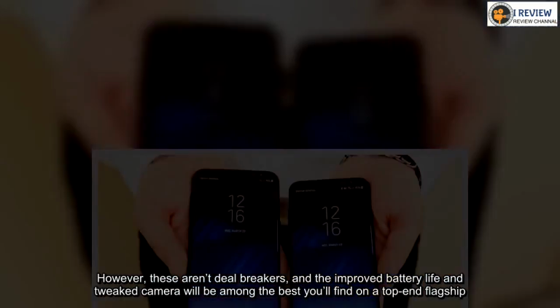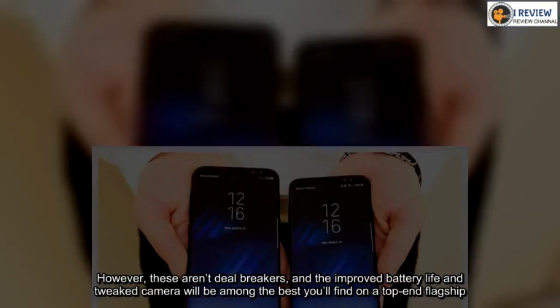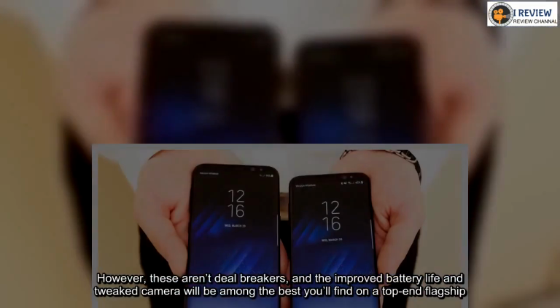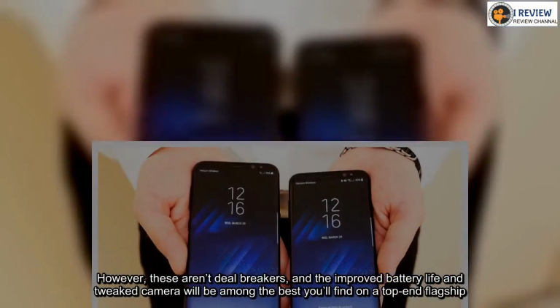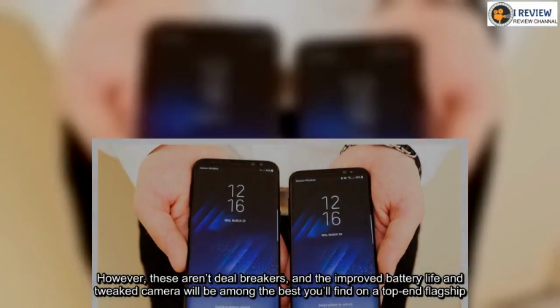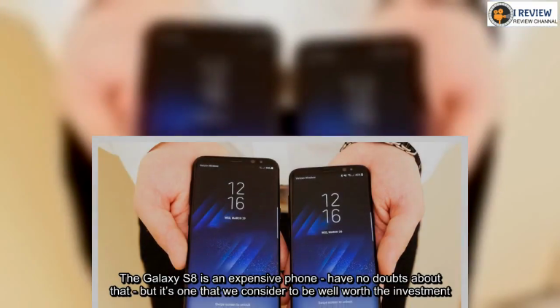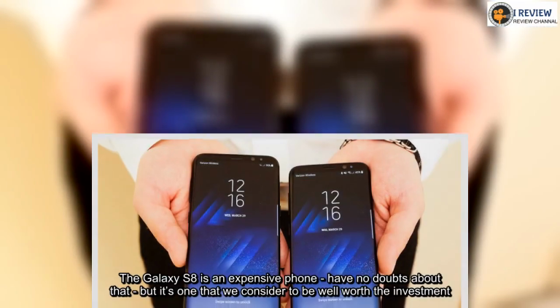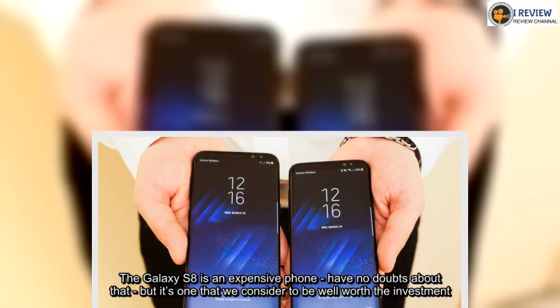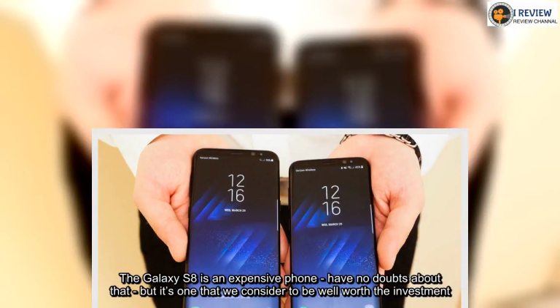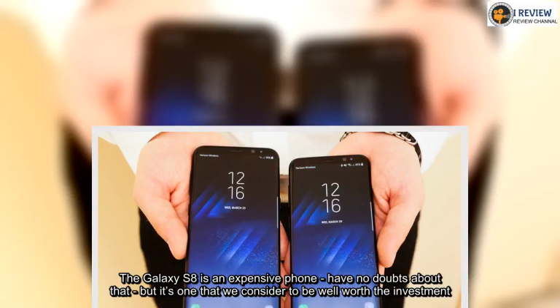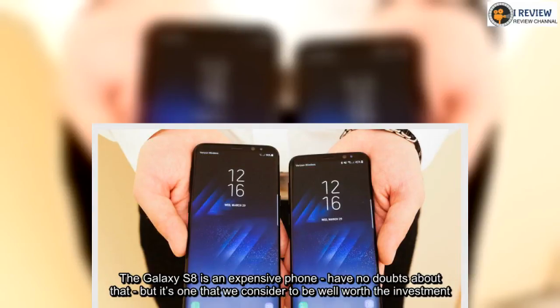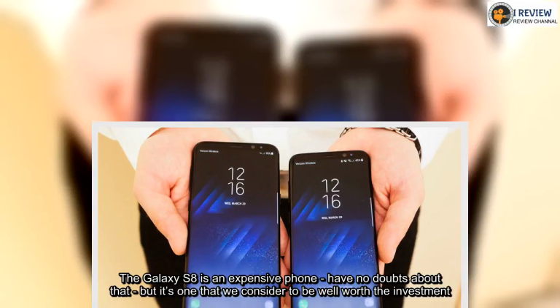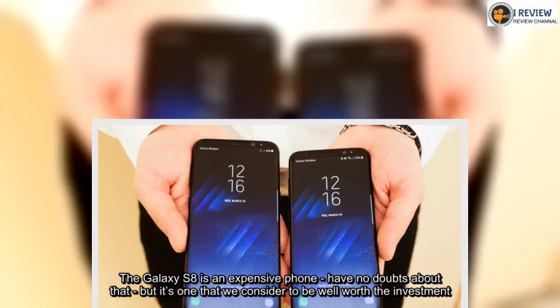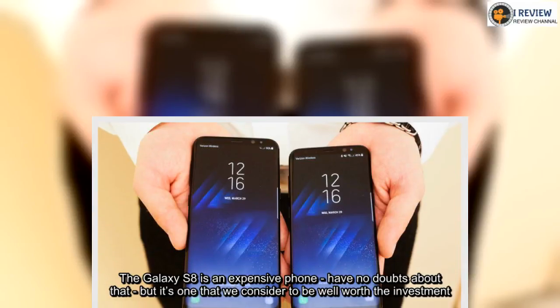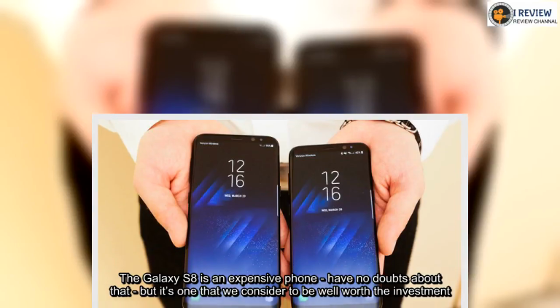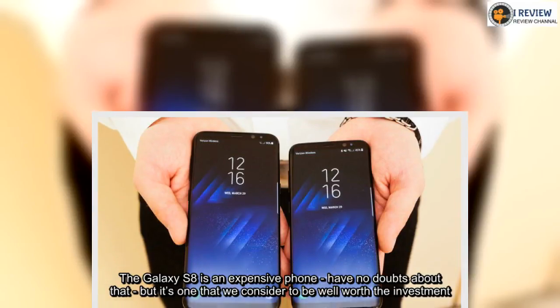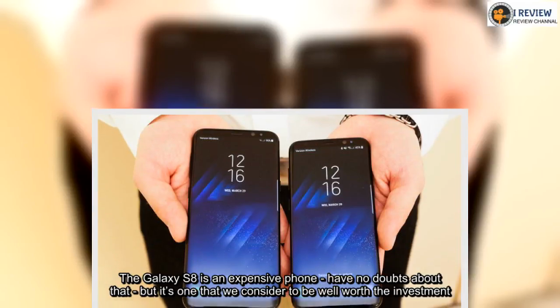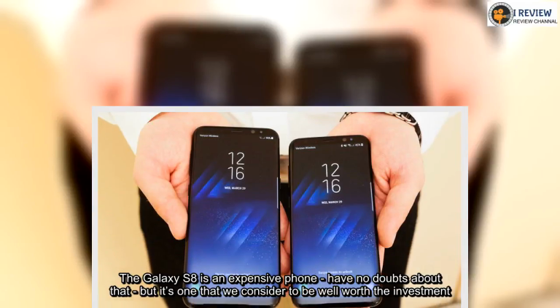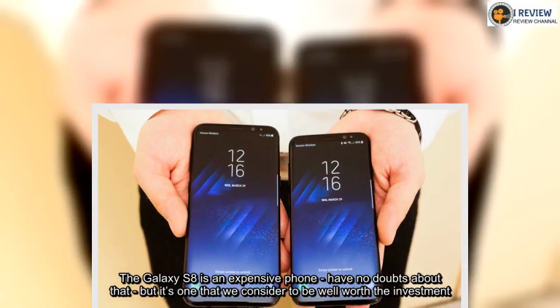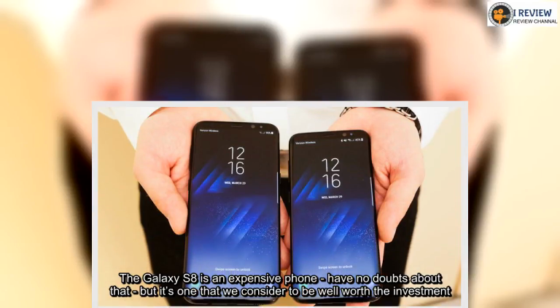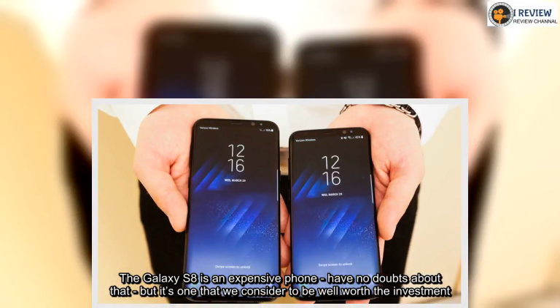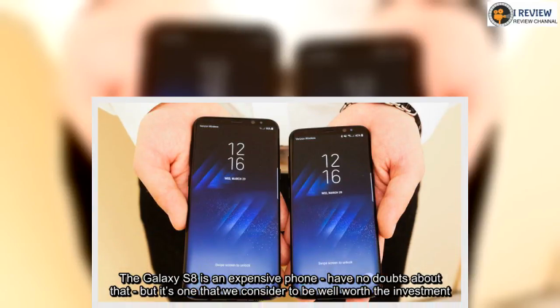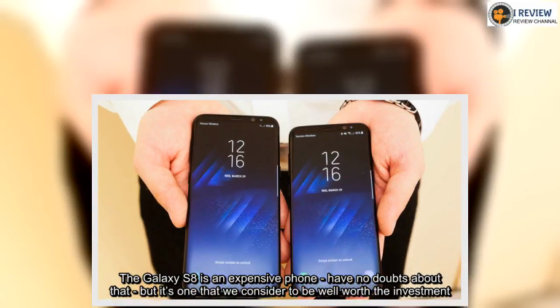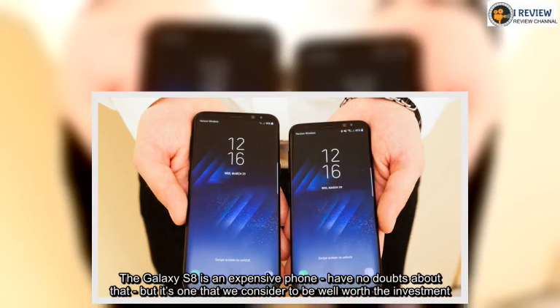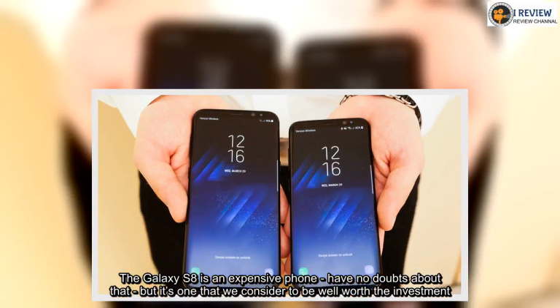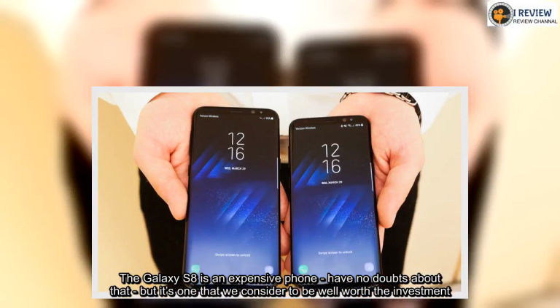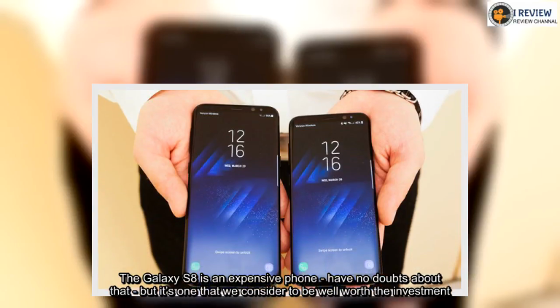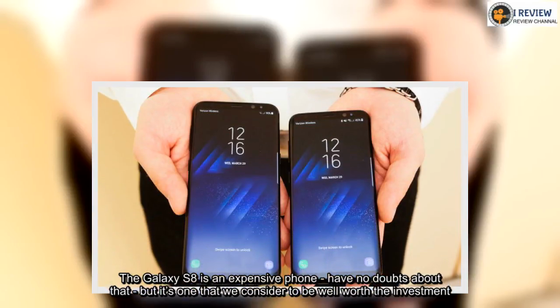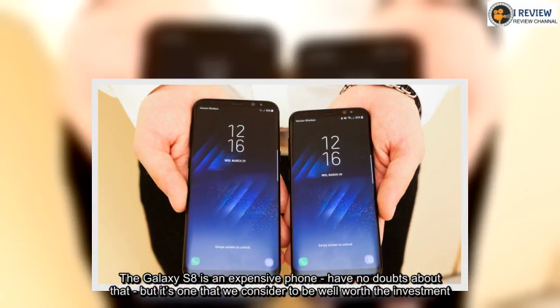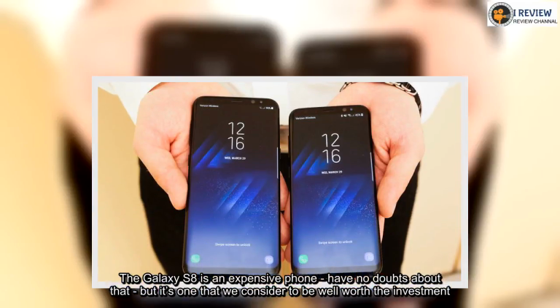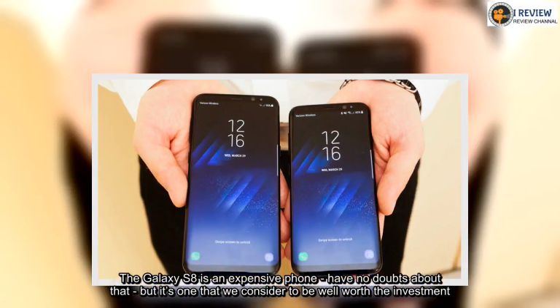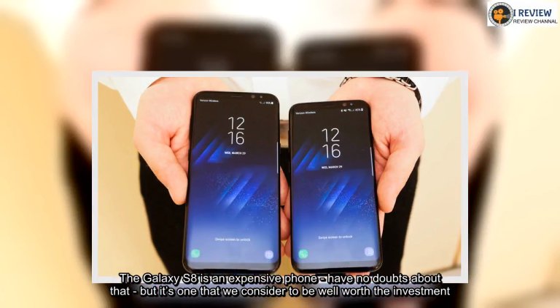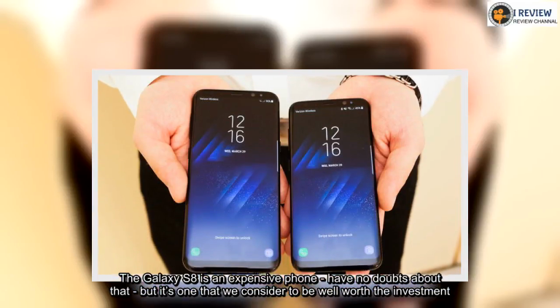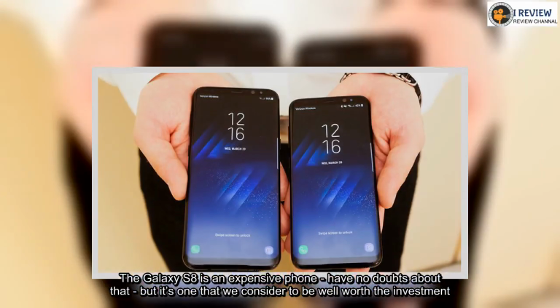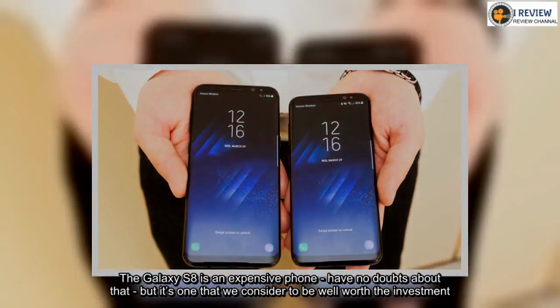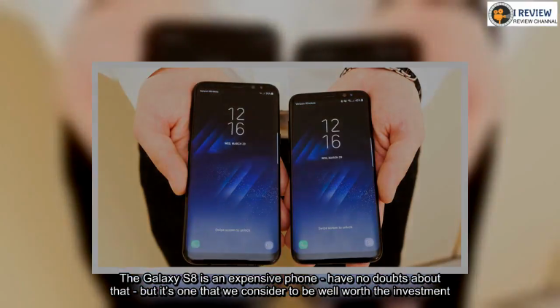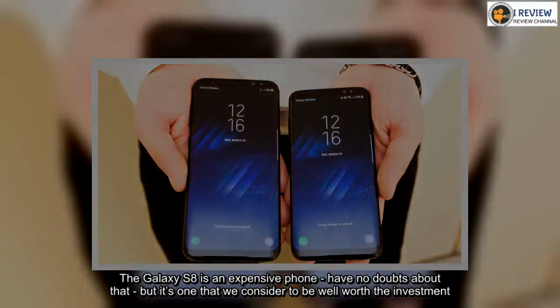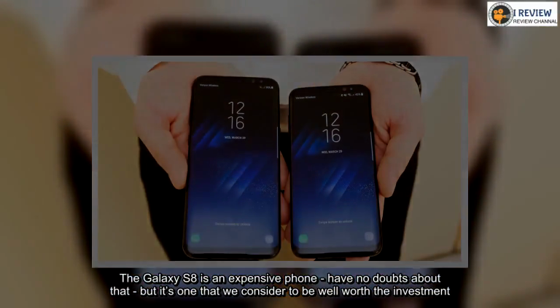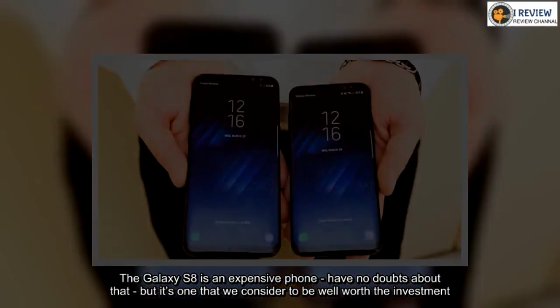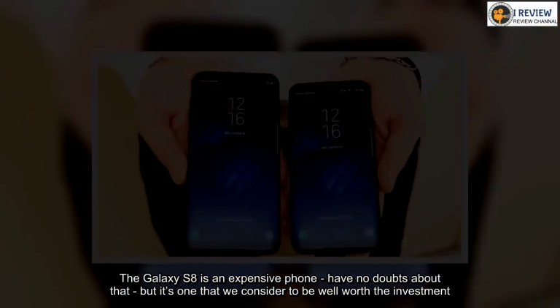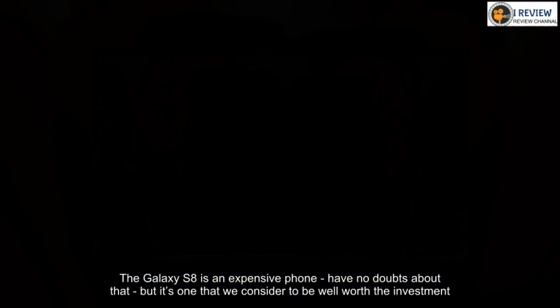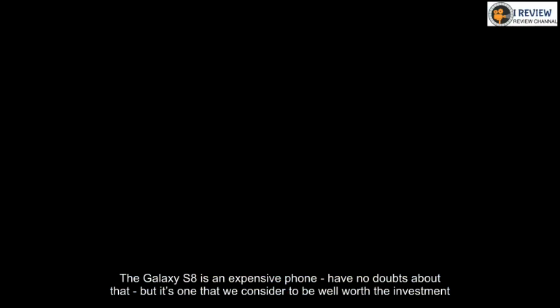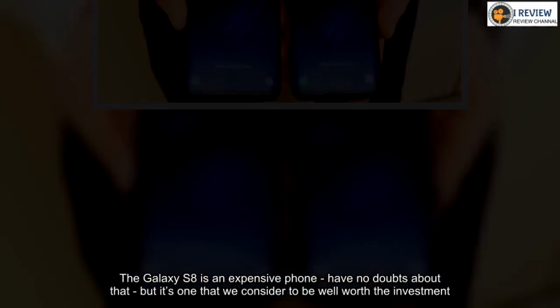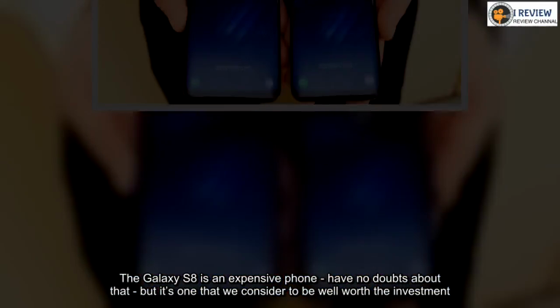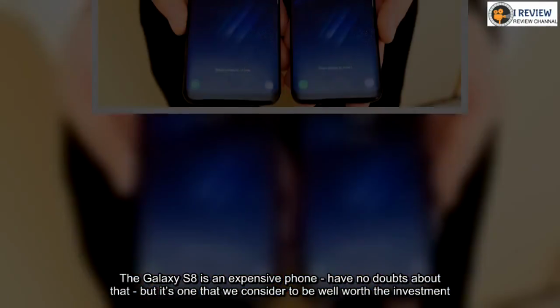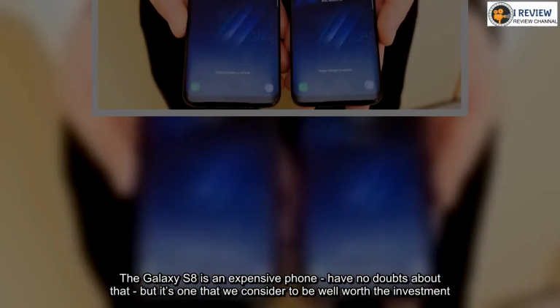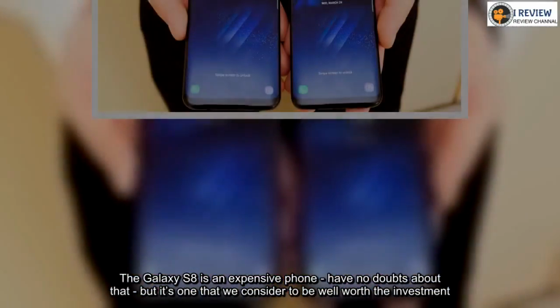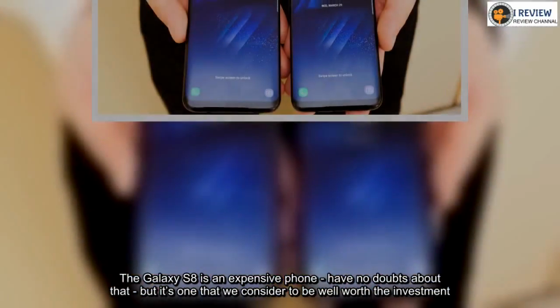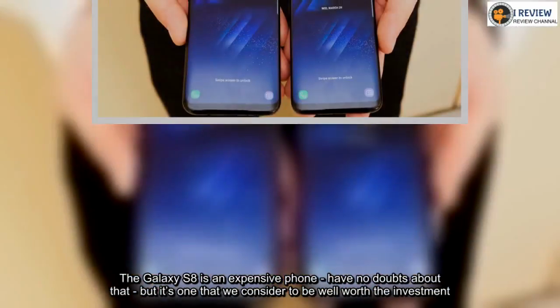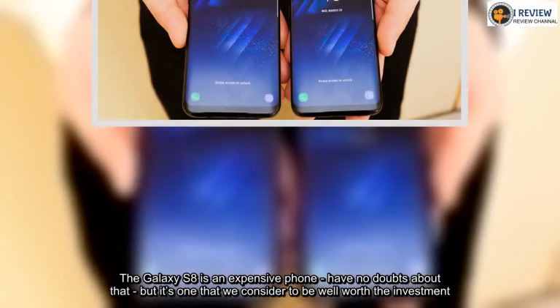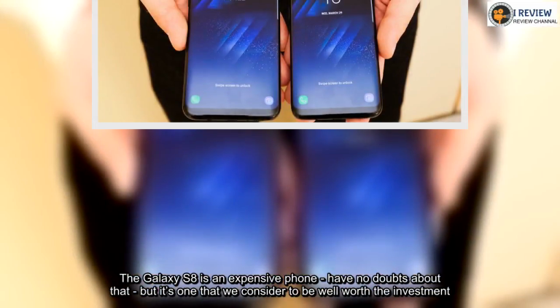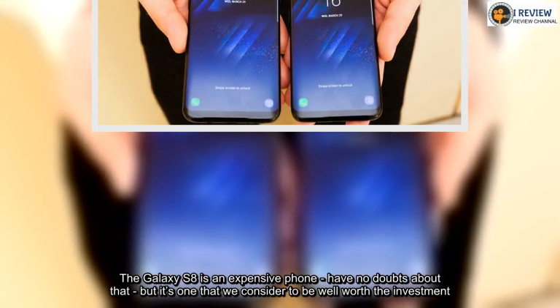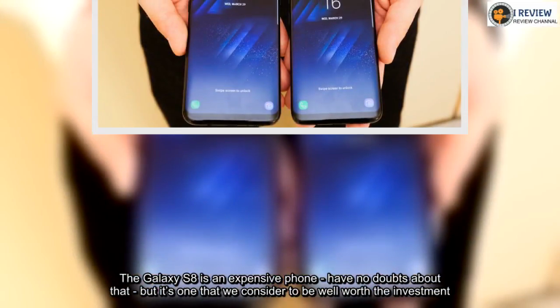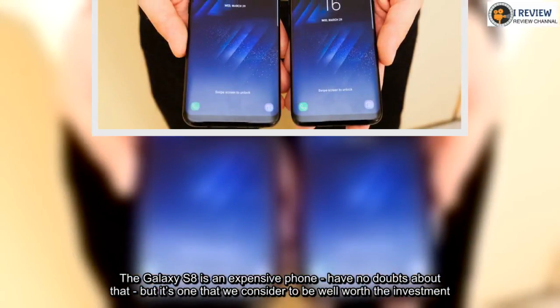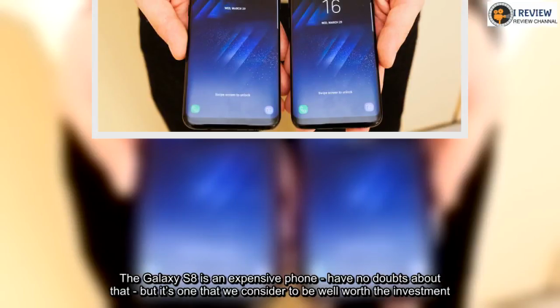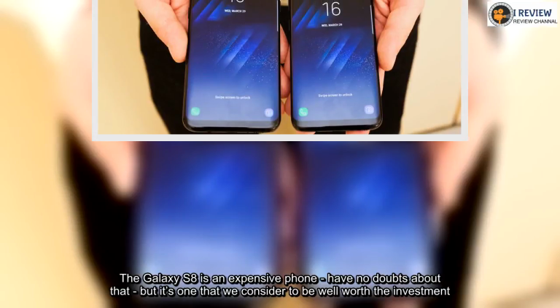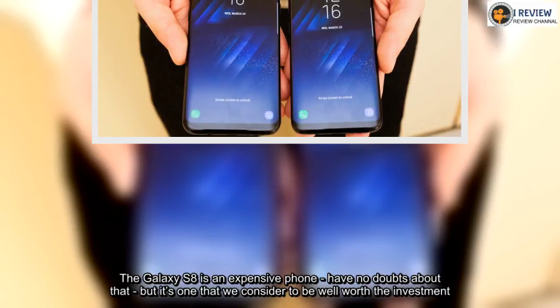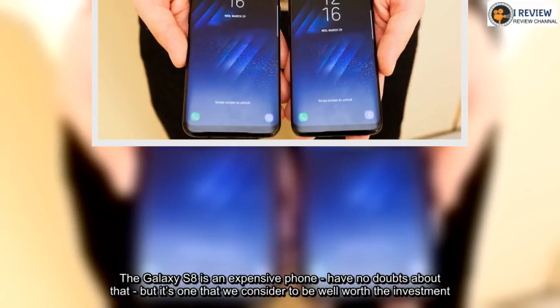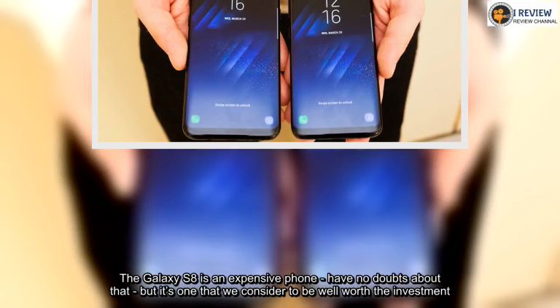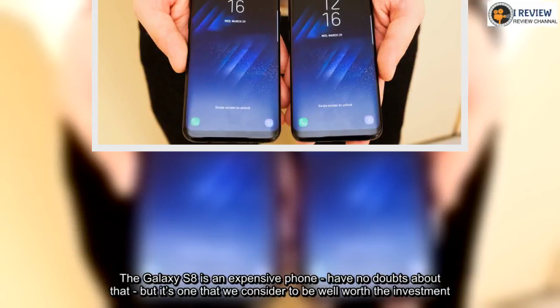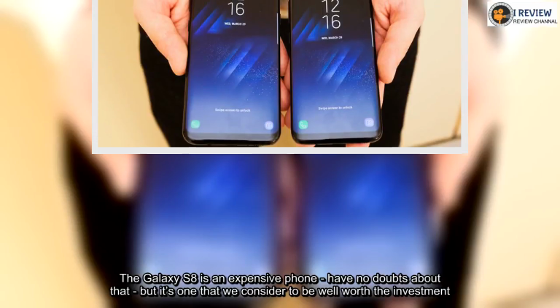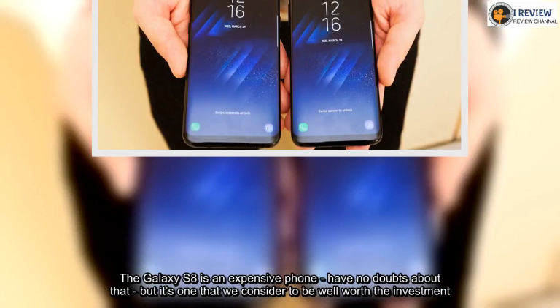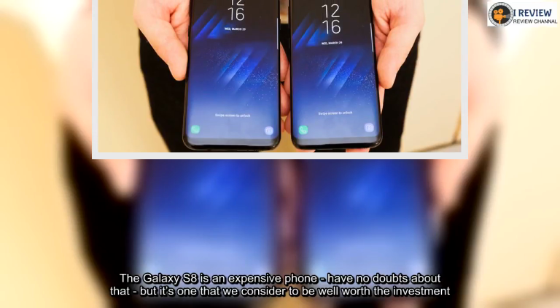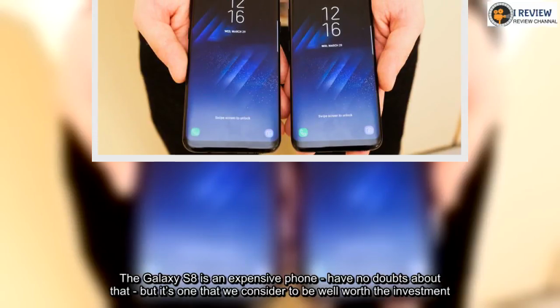The Galaxy S8 is an expensive phone — have no doubts about that — but it's one that we consider to be well worth the investment.